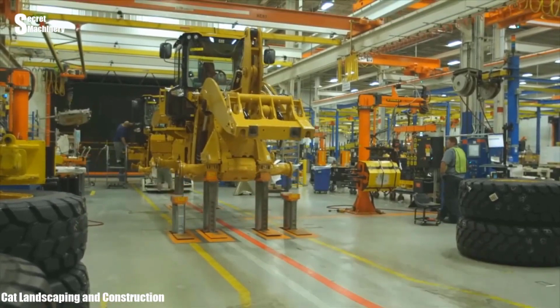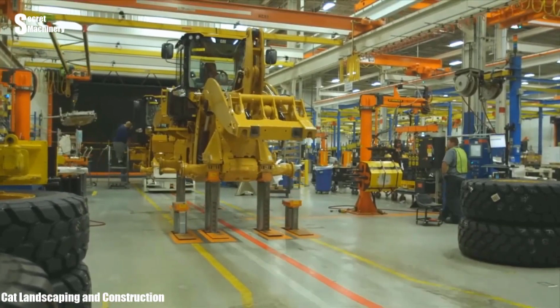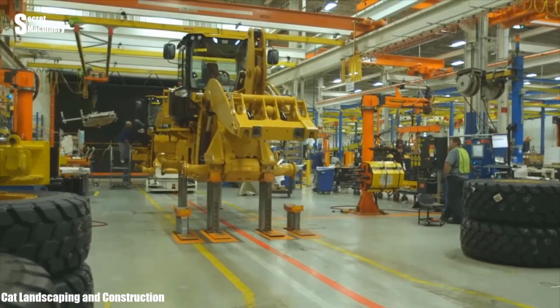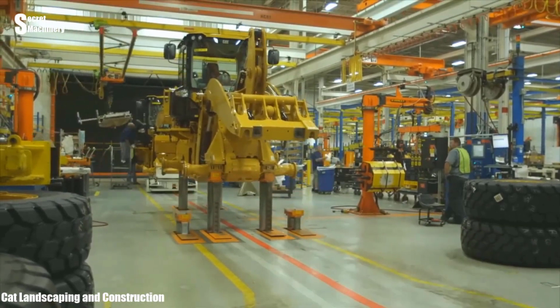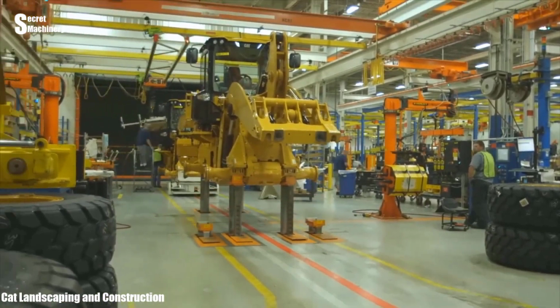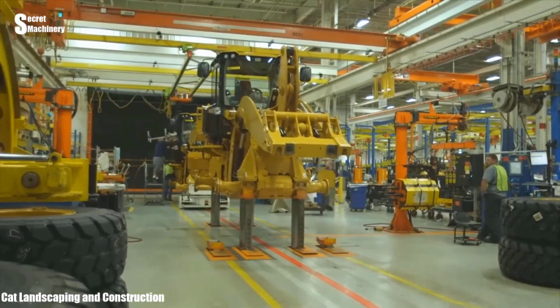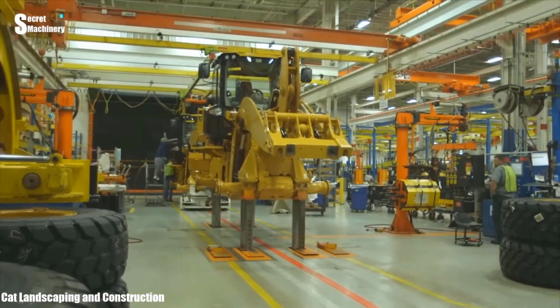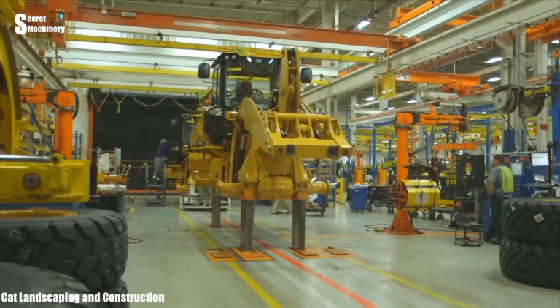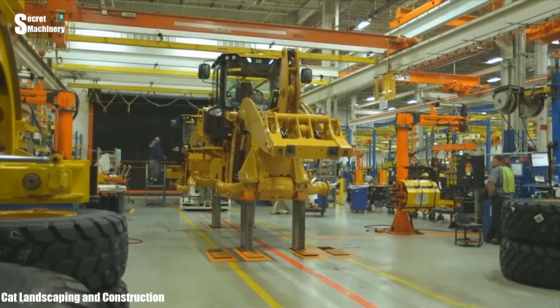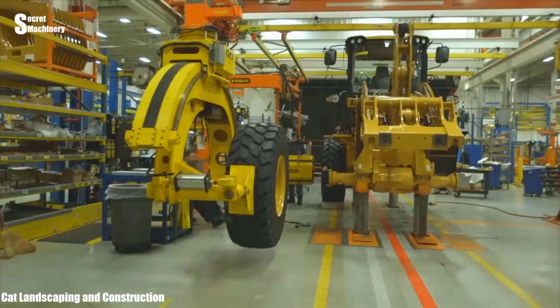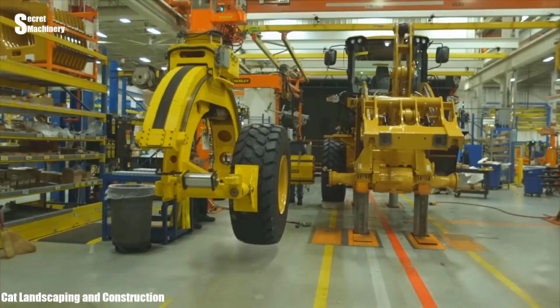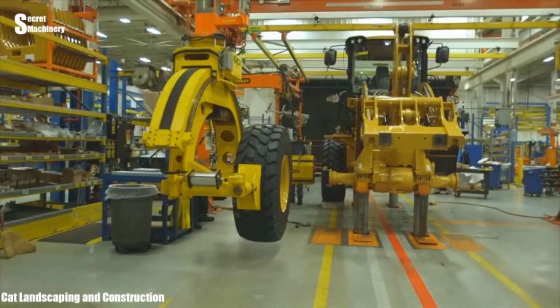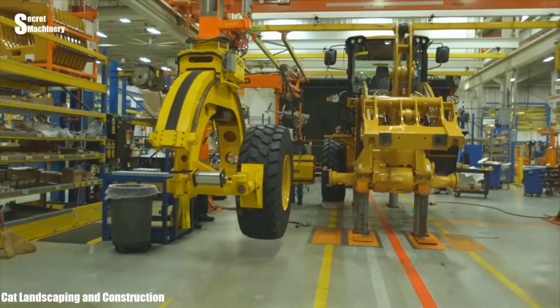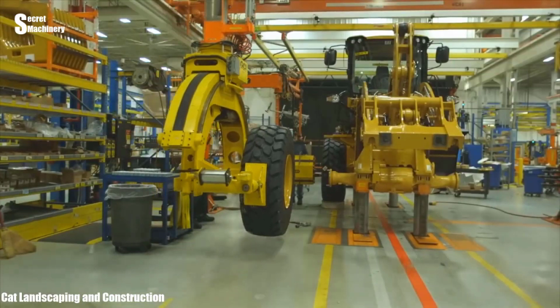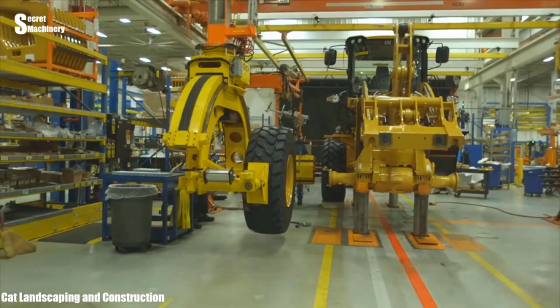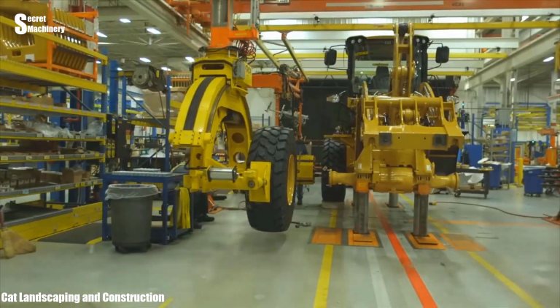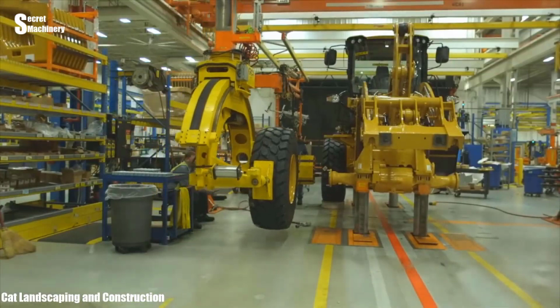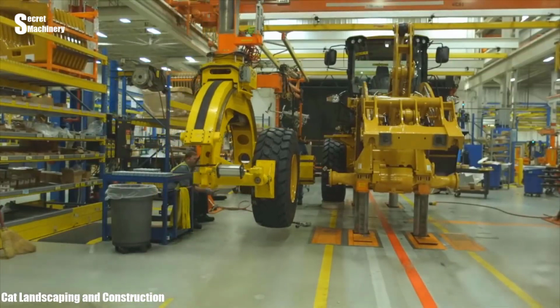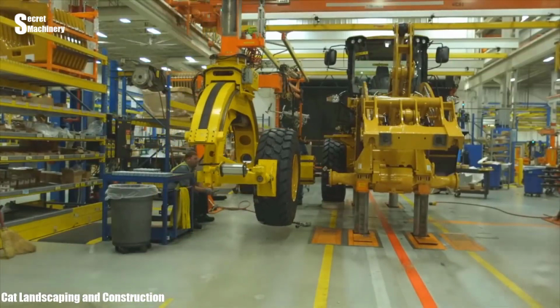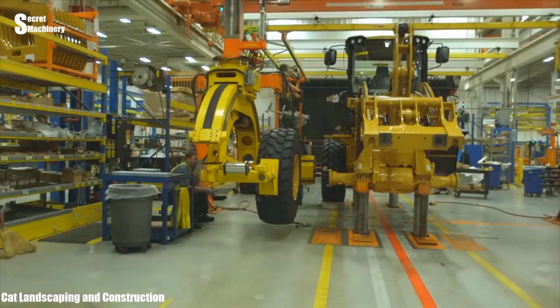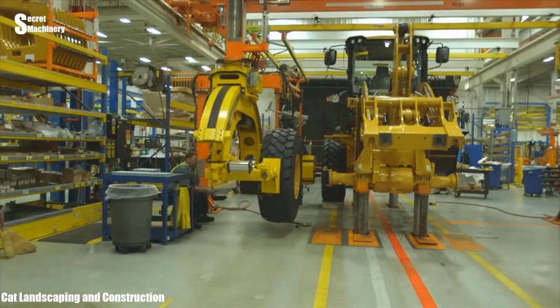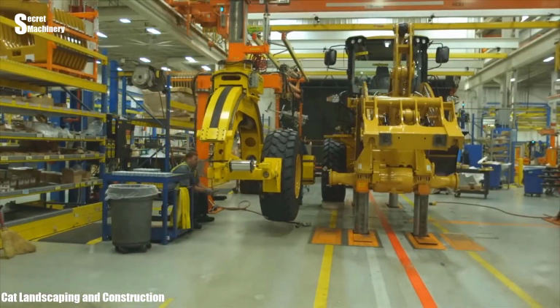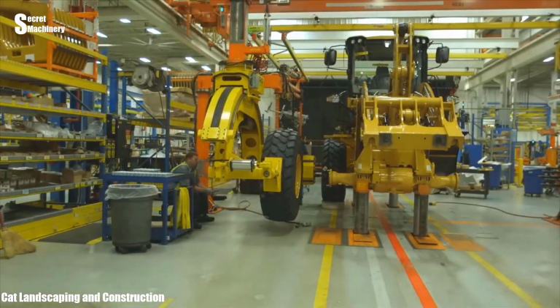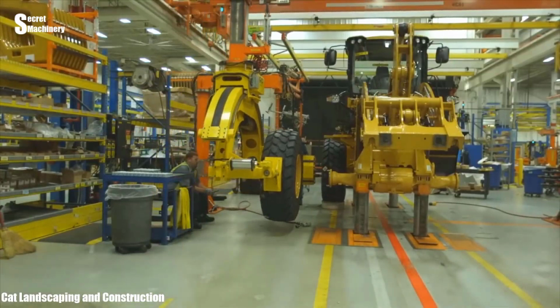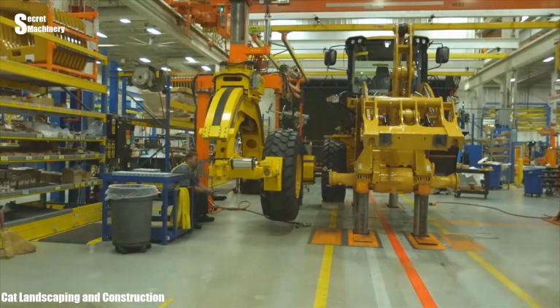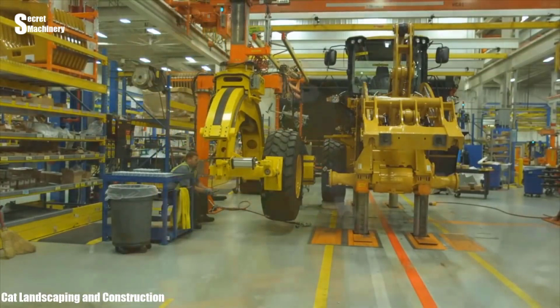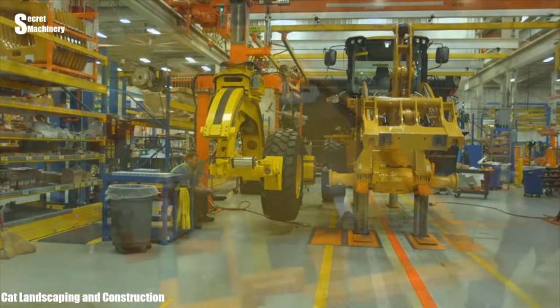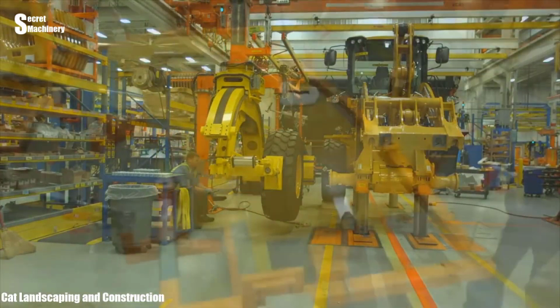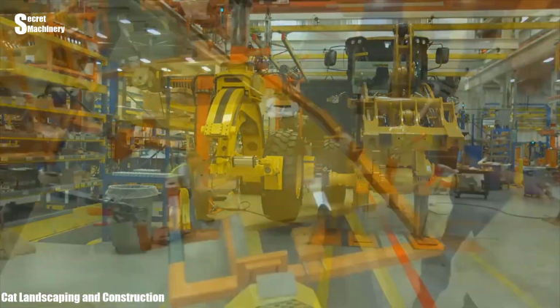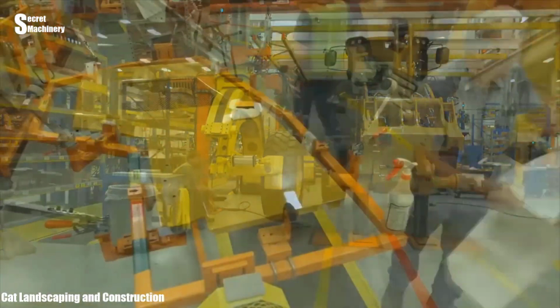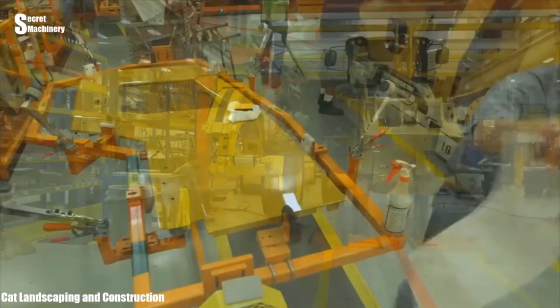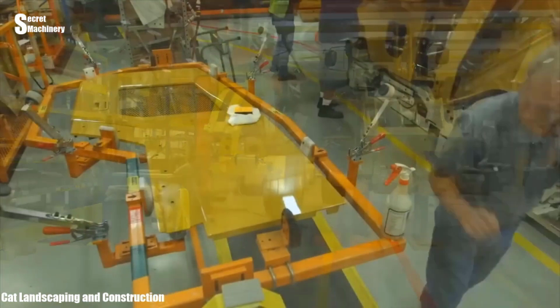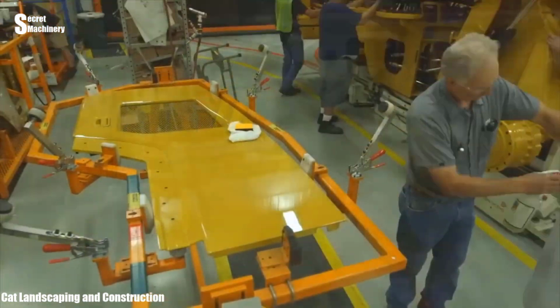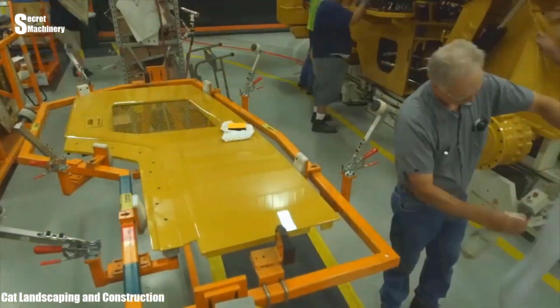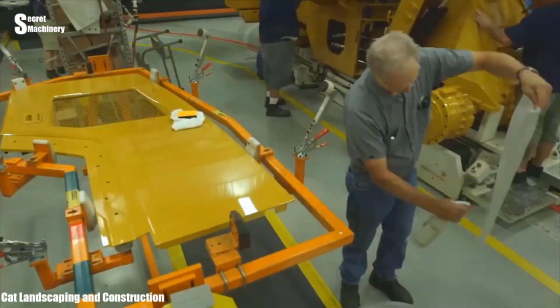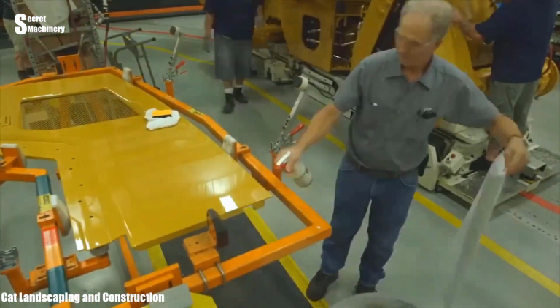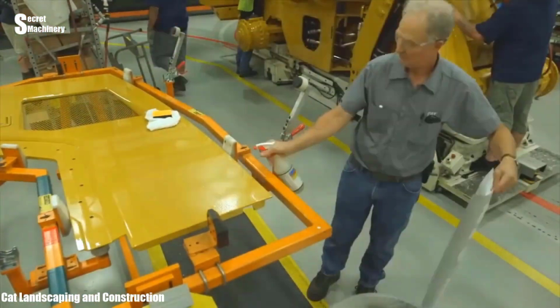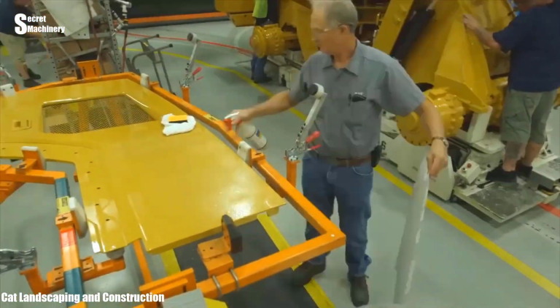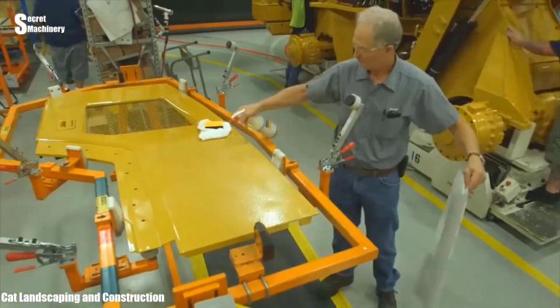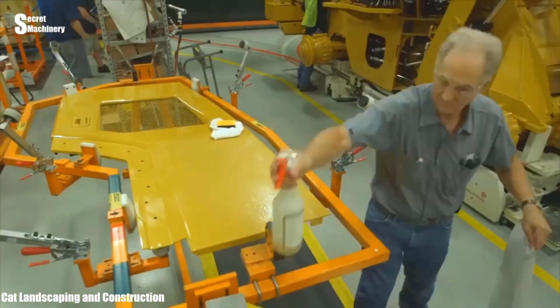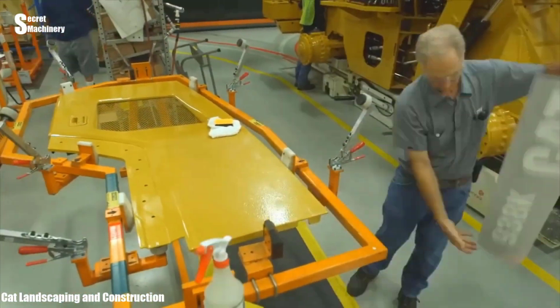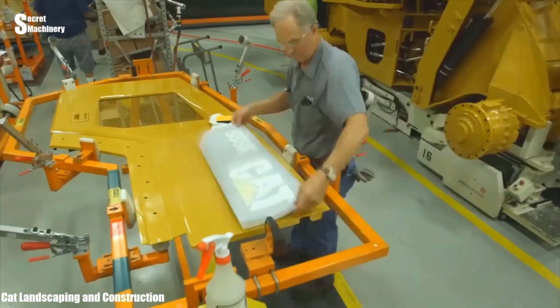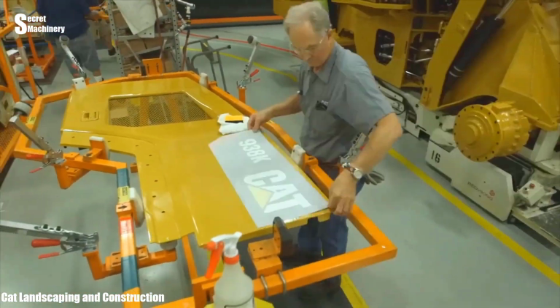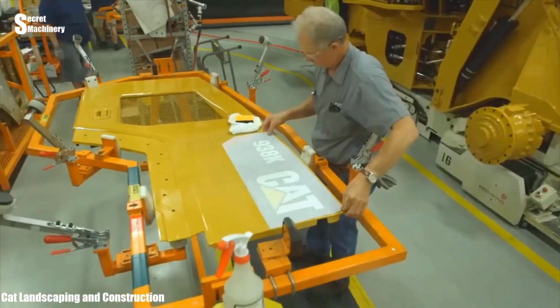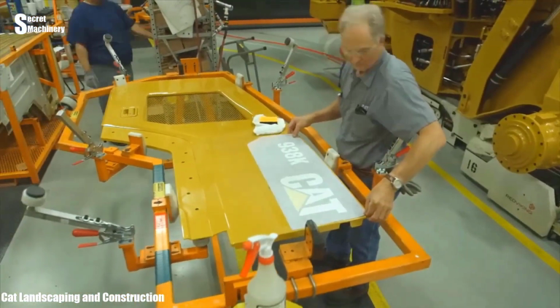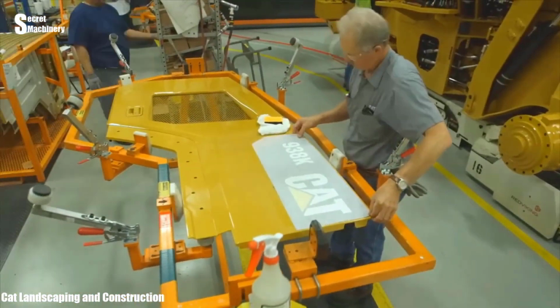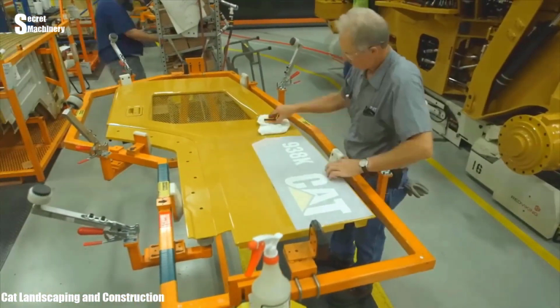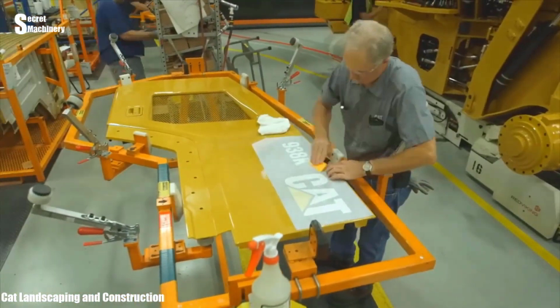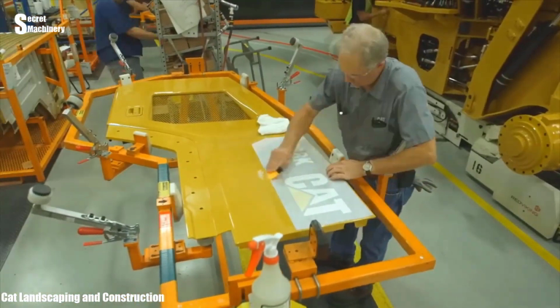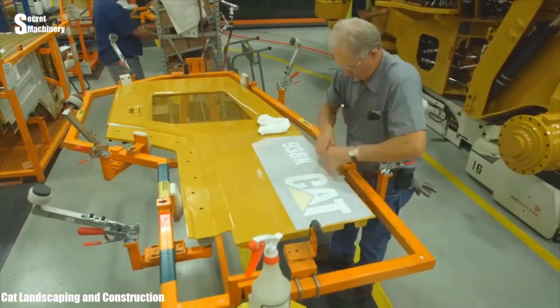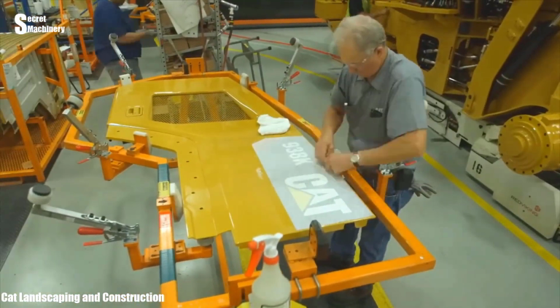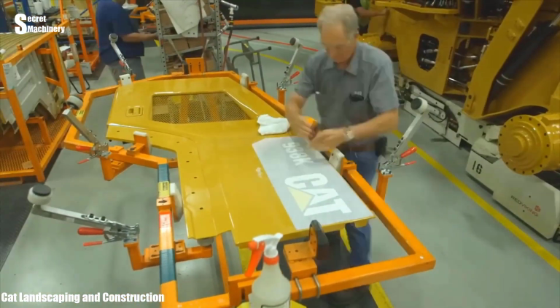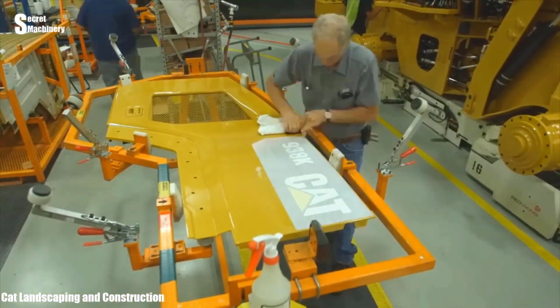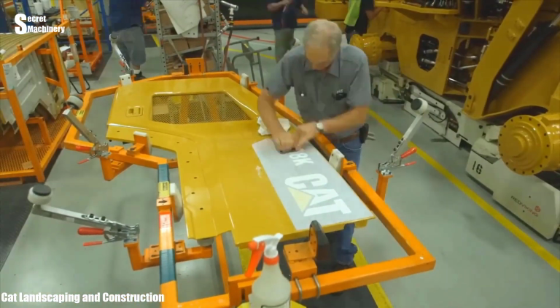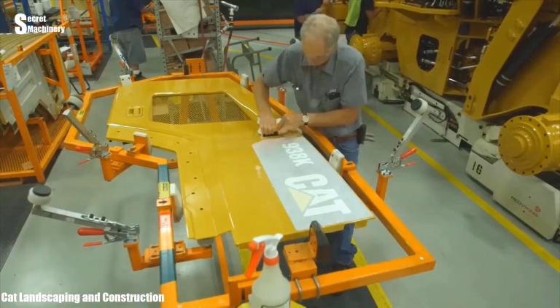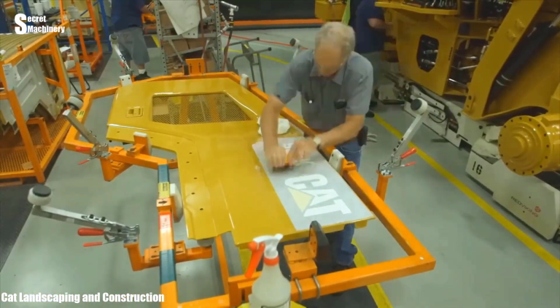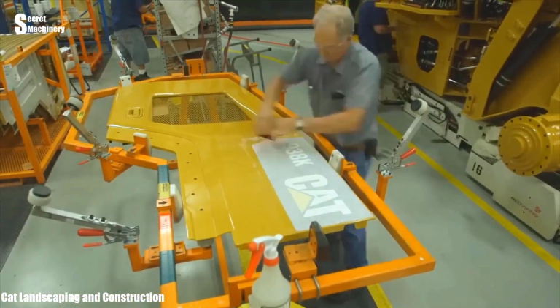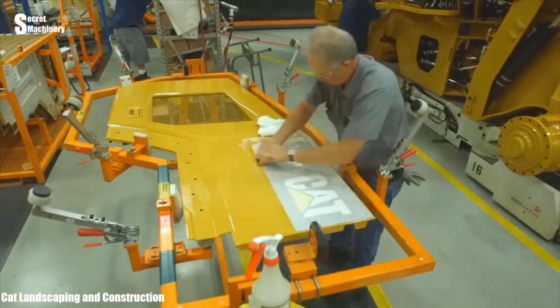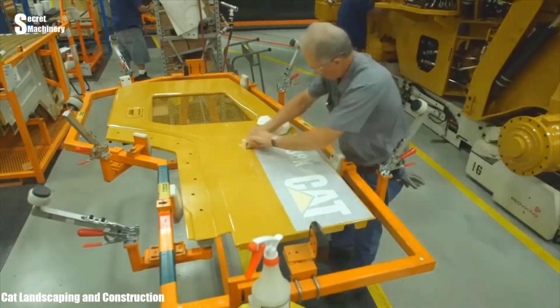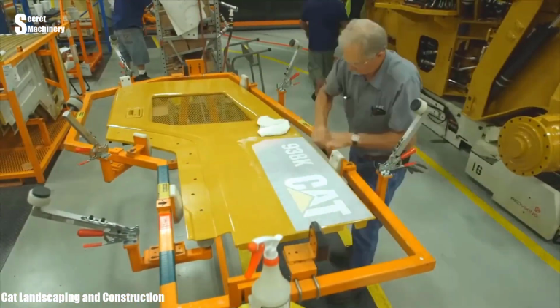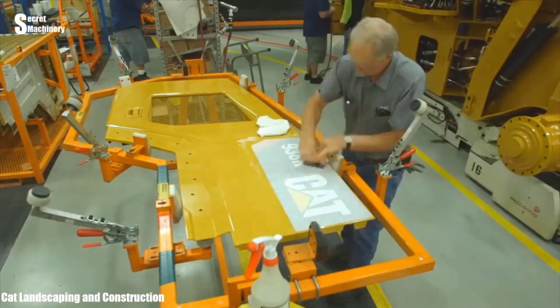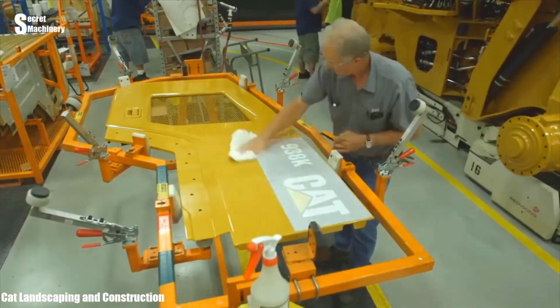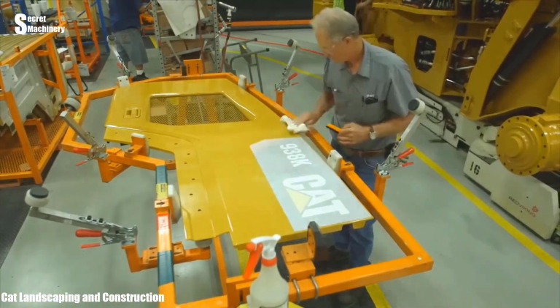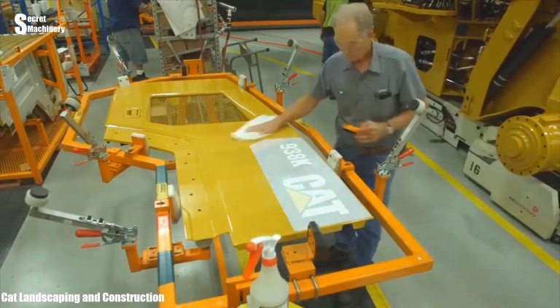The final steps are being completed, and then the experts will put the CAT 938K excavator for a test run.